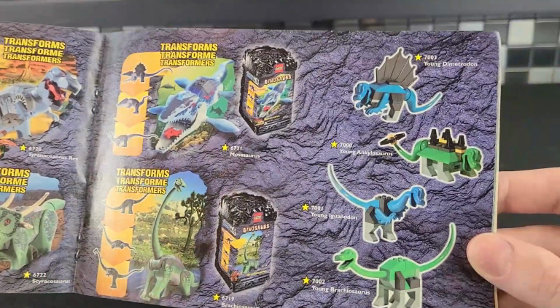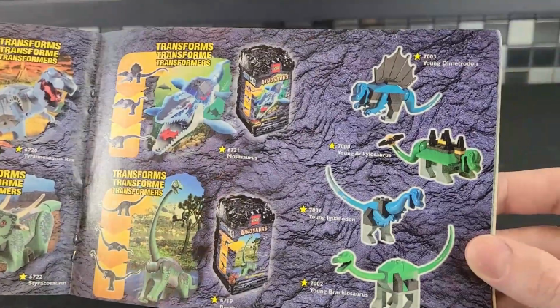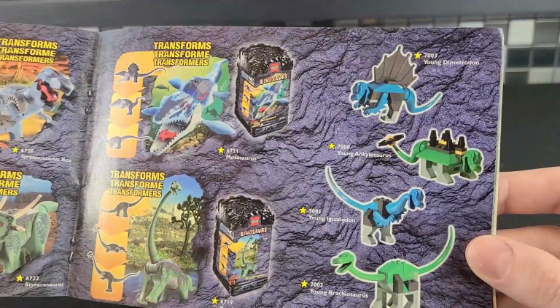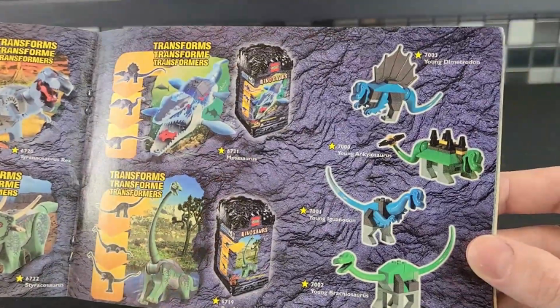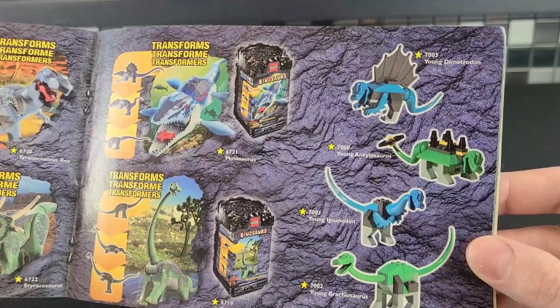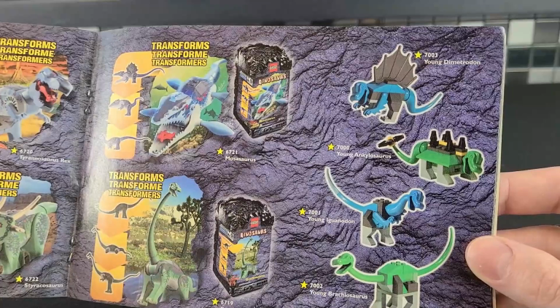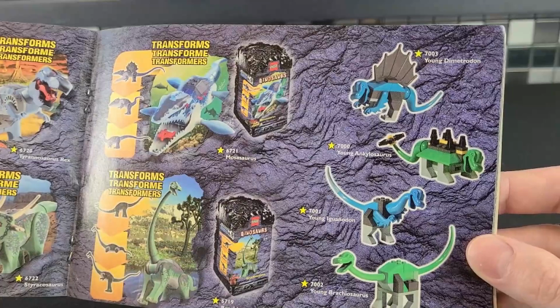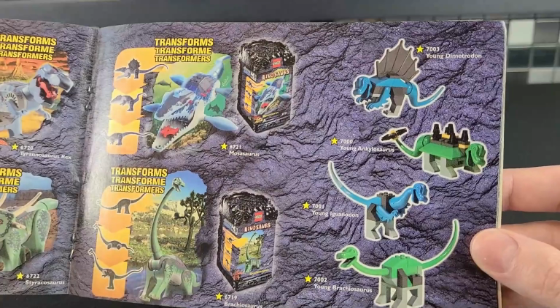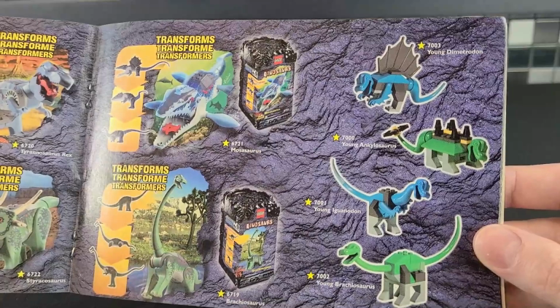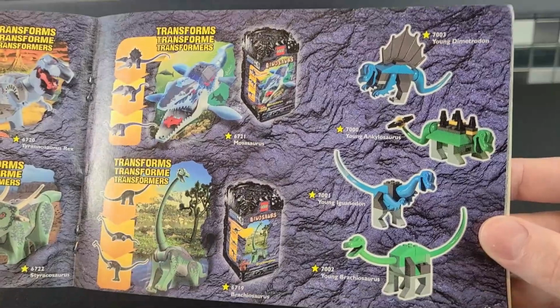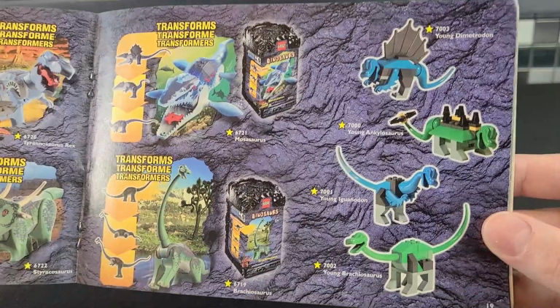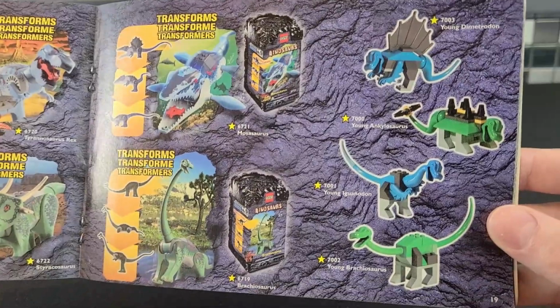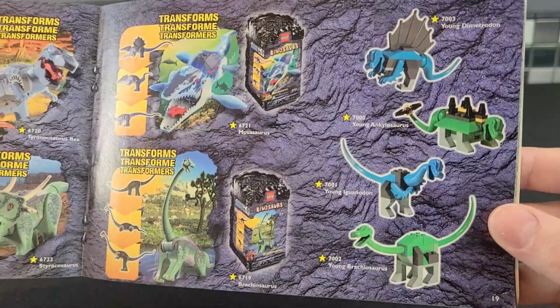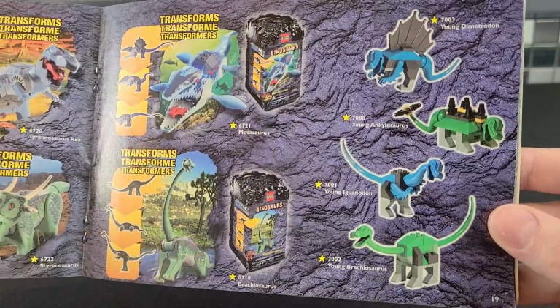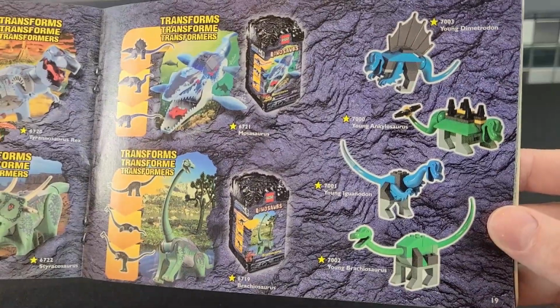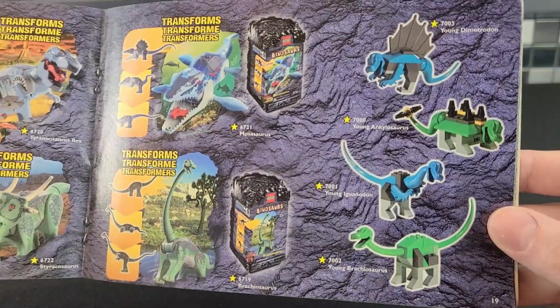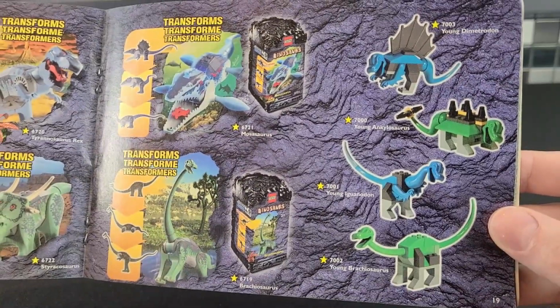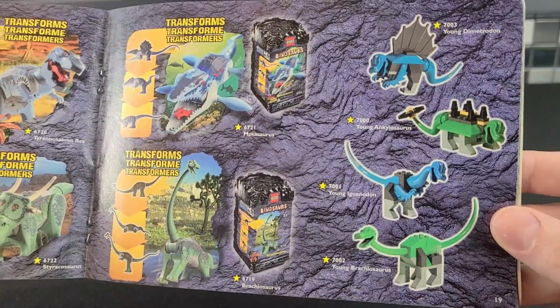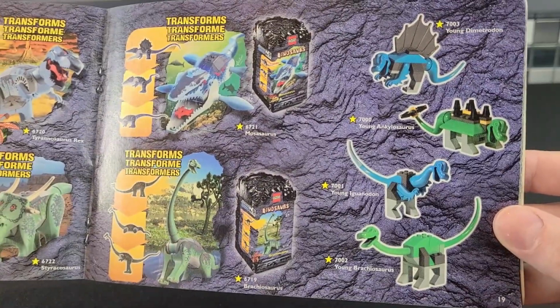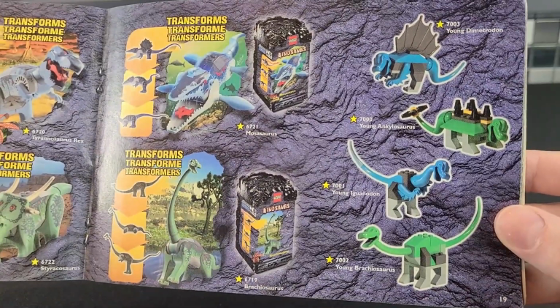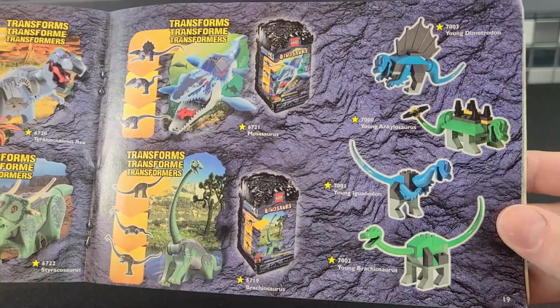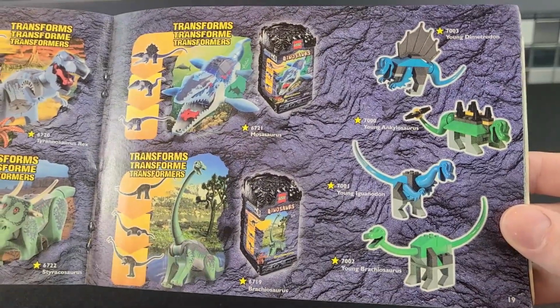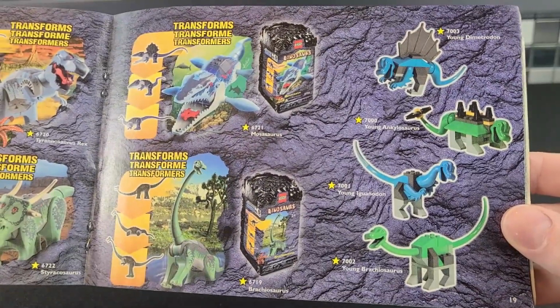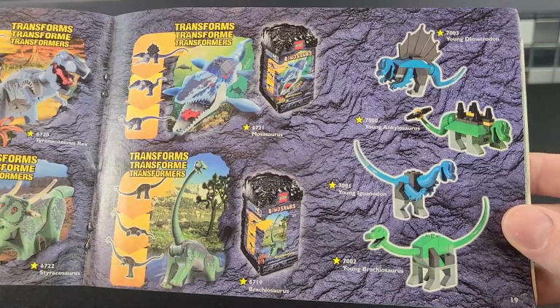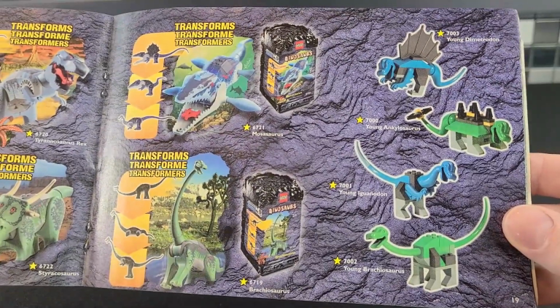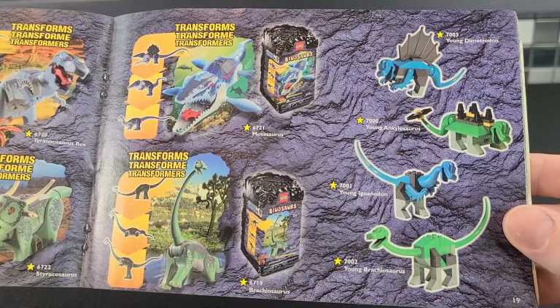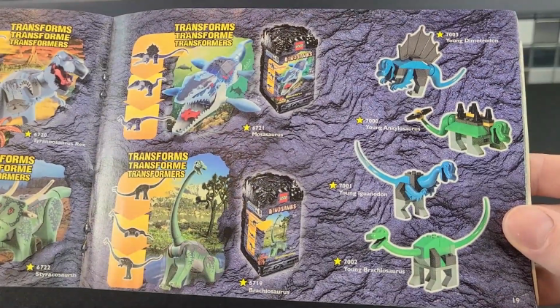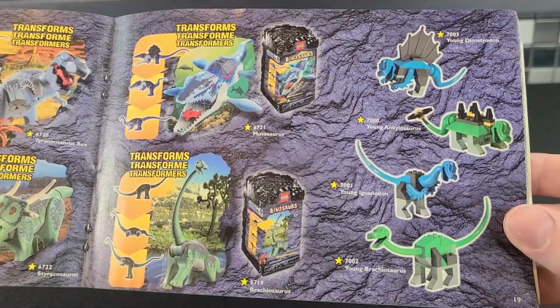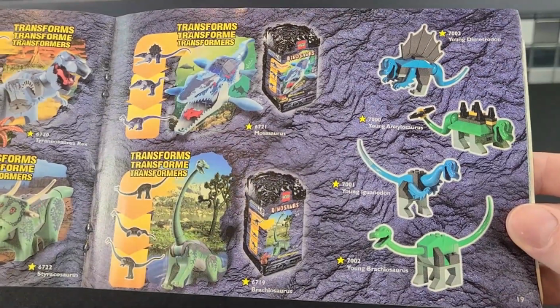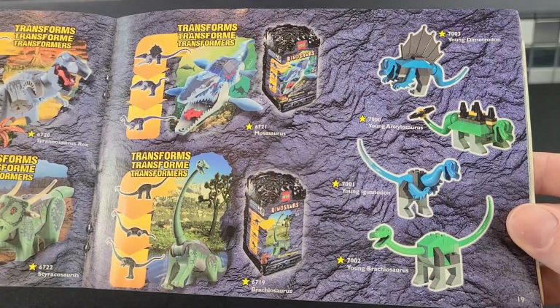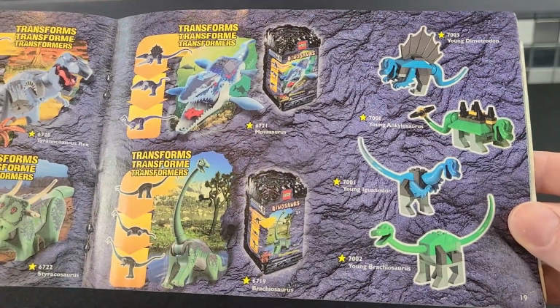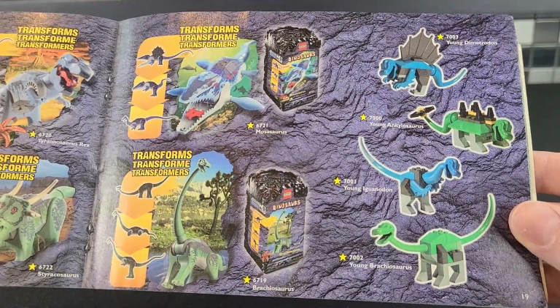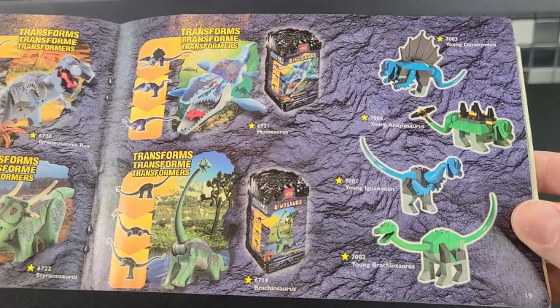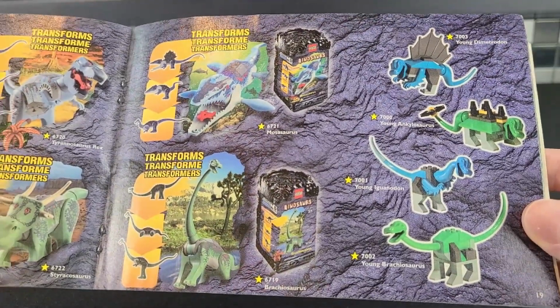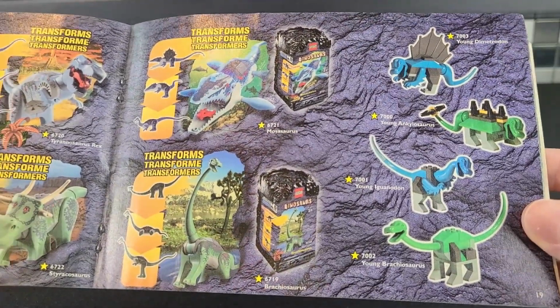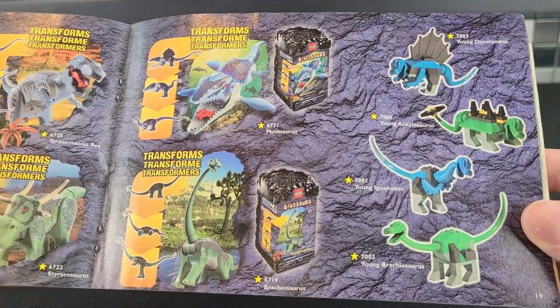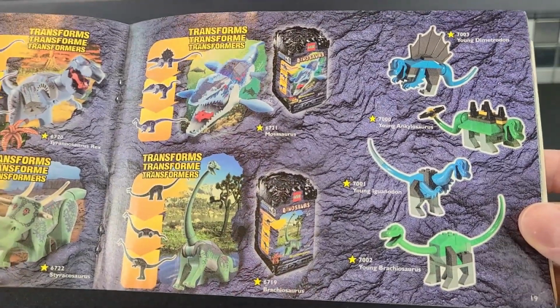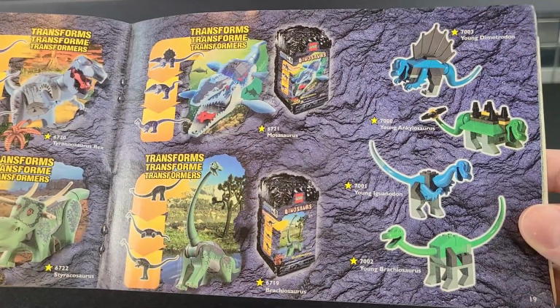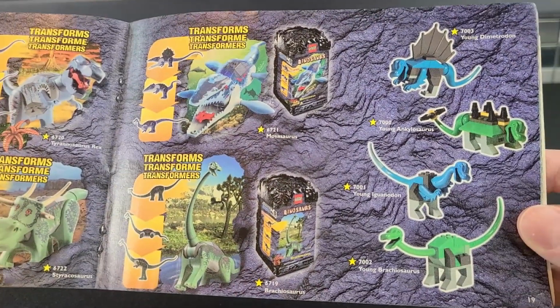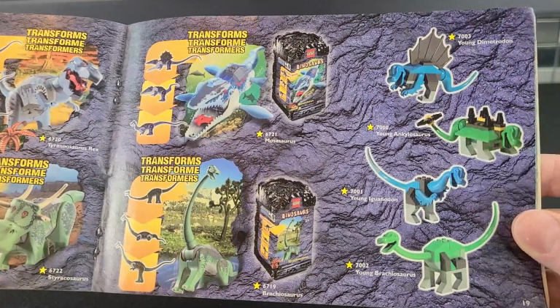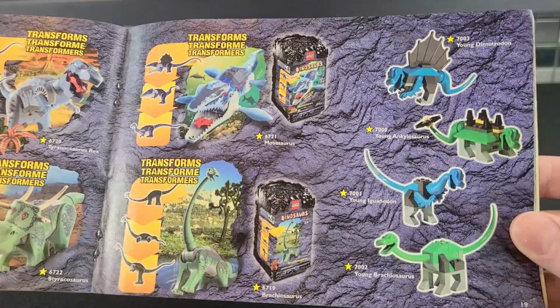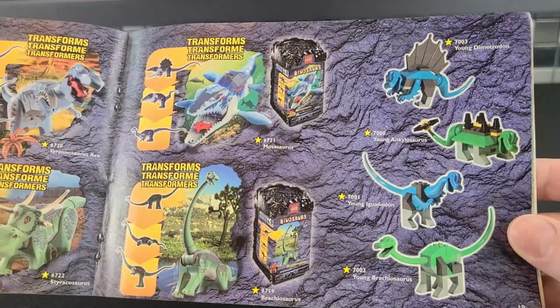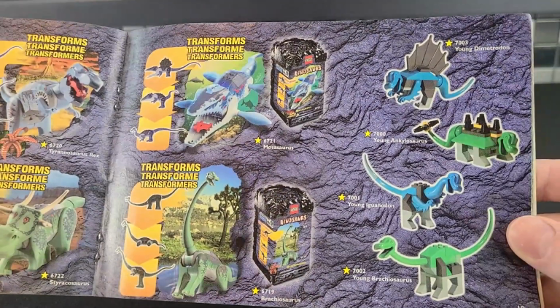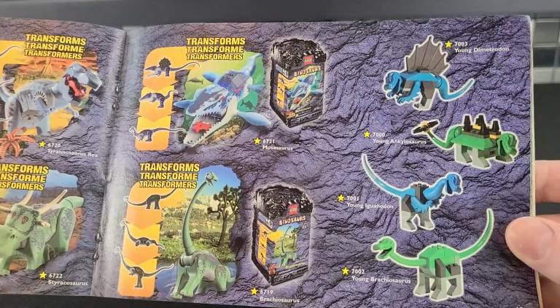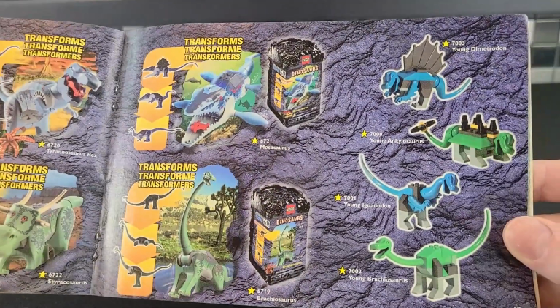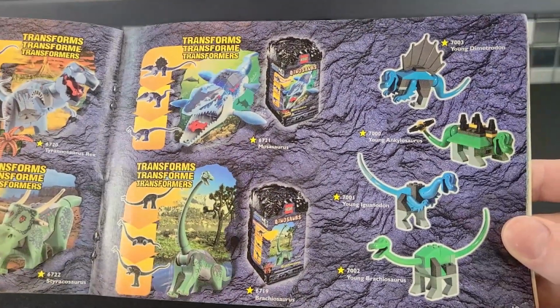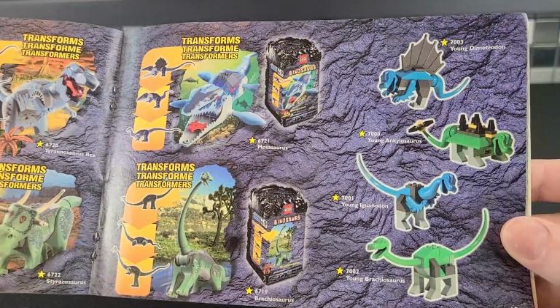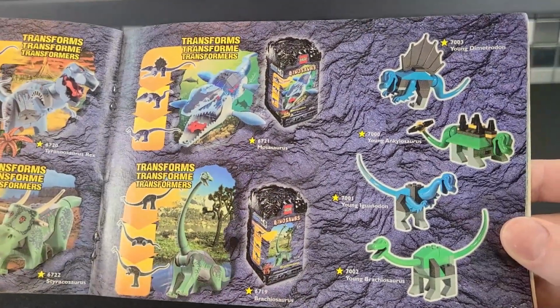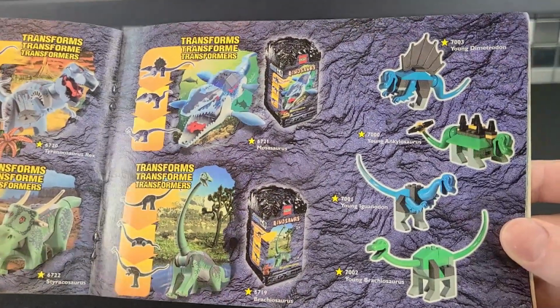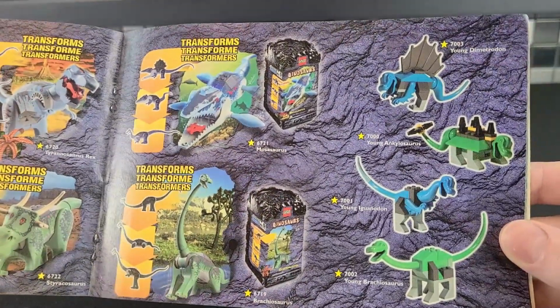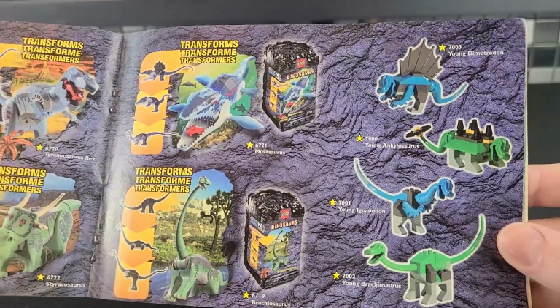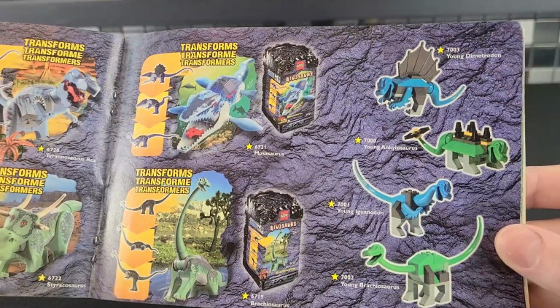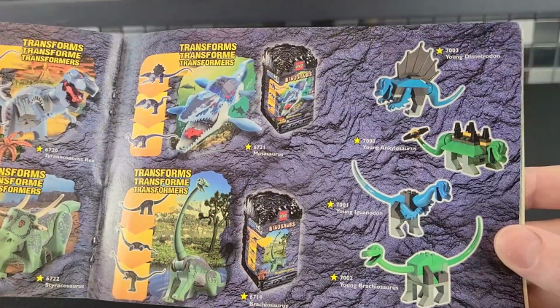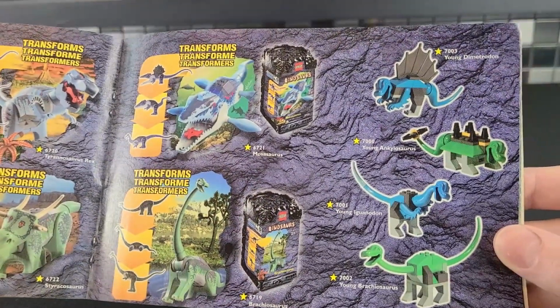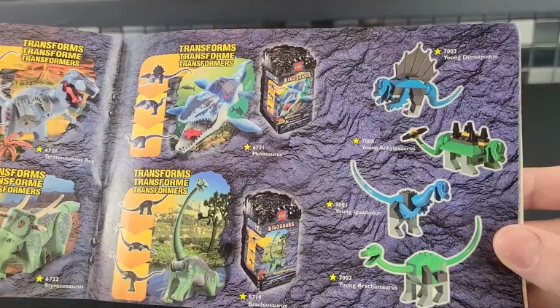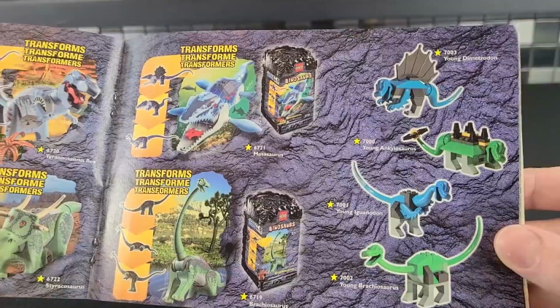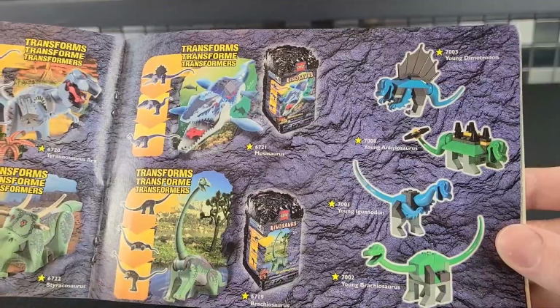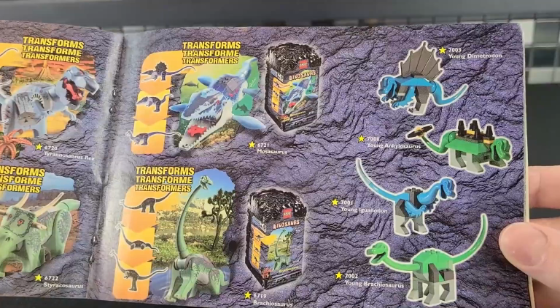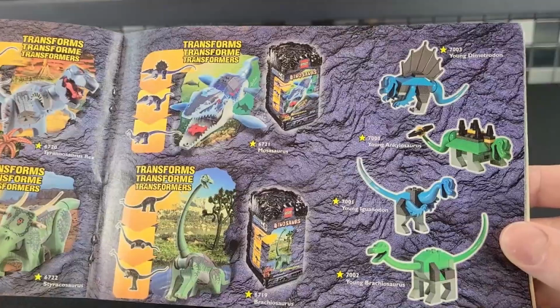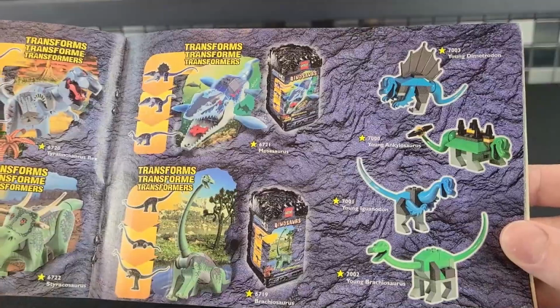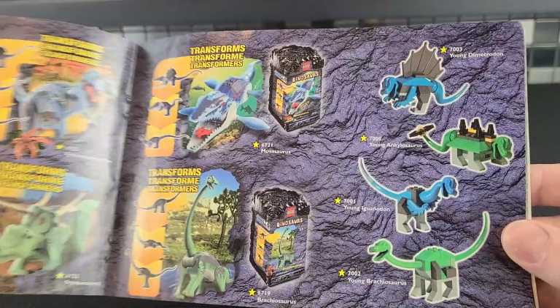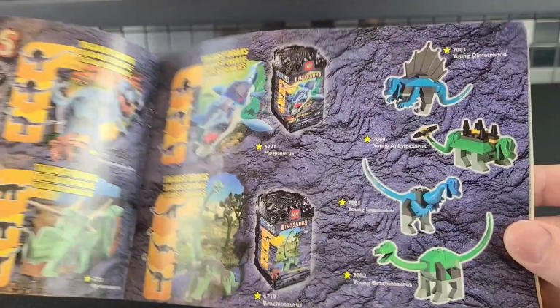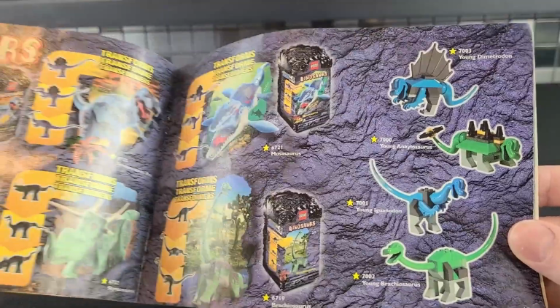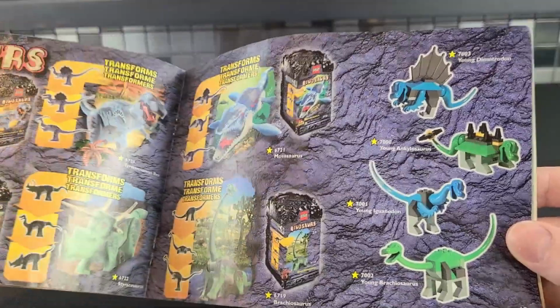And they even had some mini dinosaurs. They're supposed to be young Brachiosaurus. And I won't try and pronounce the other three.